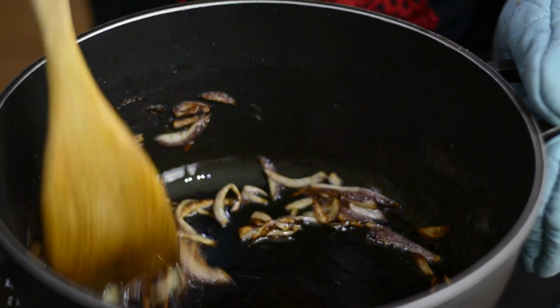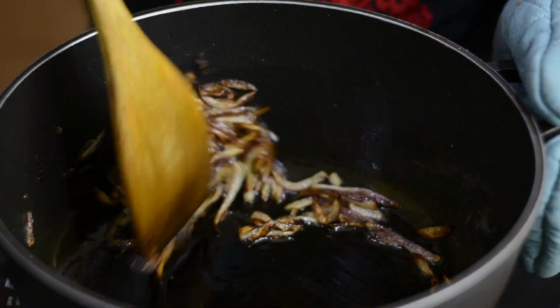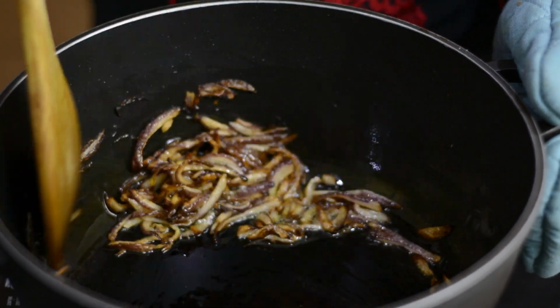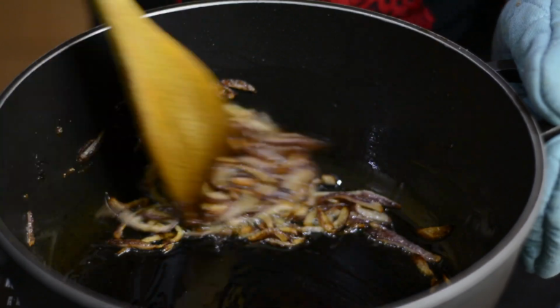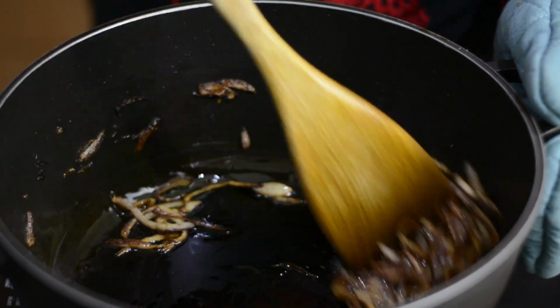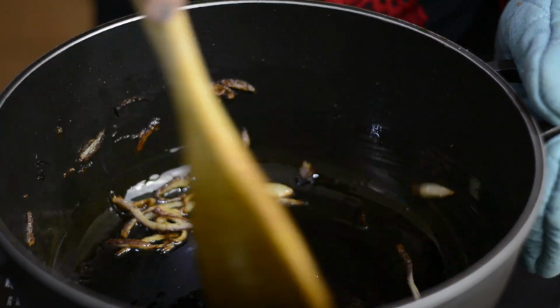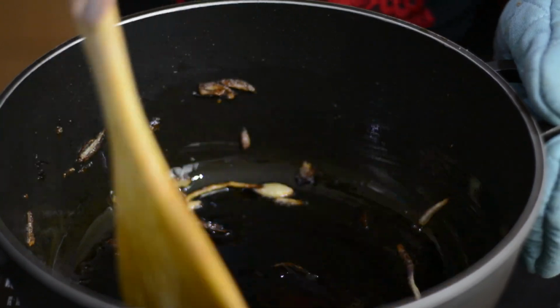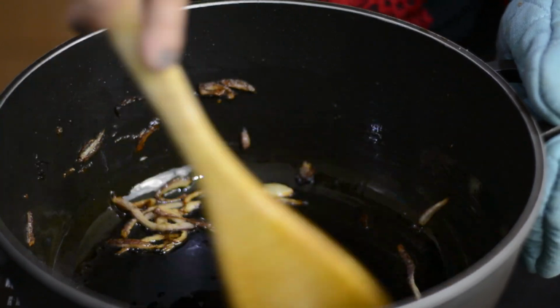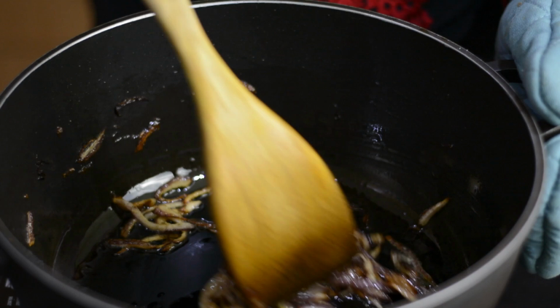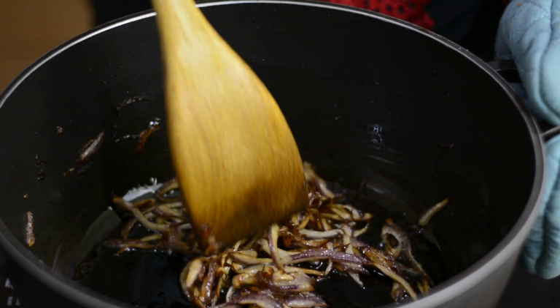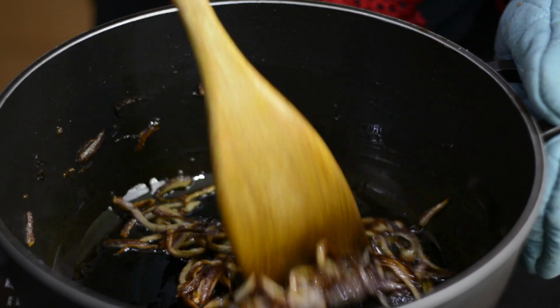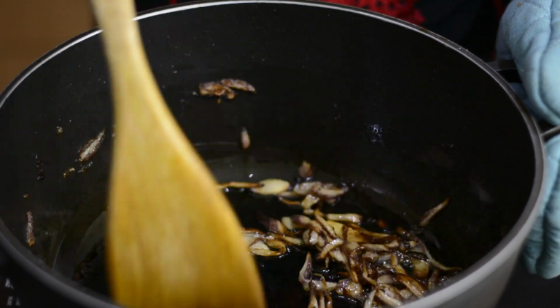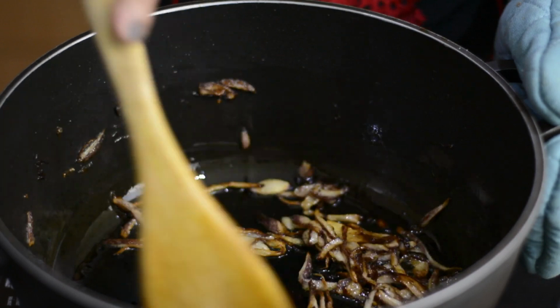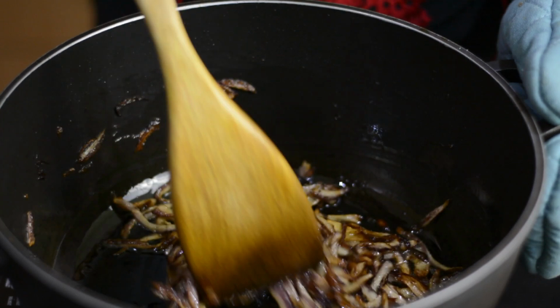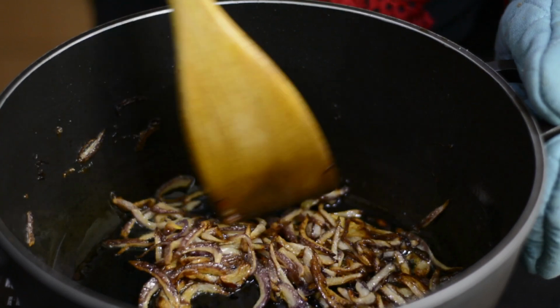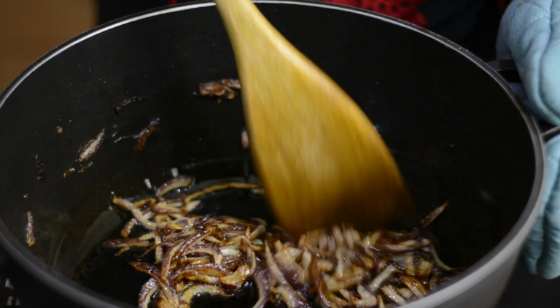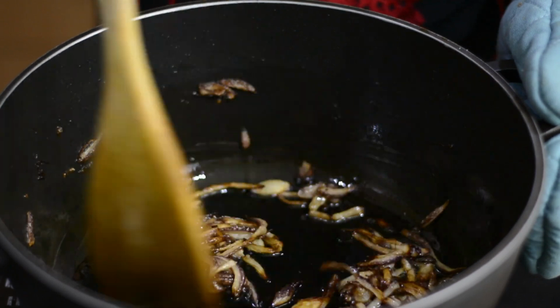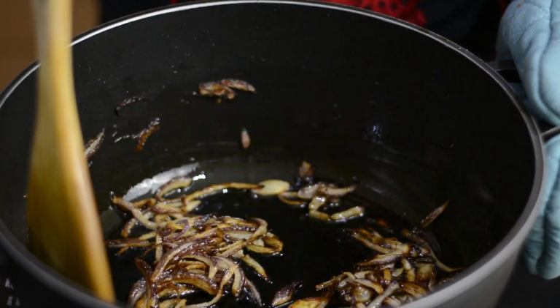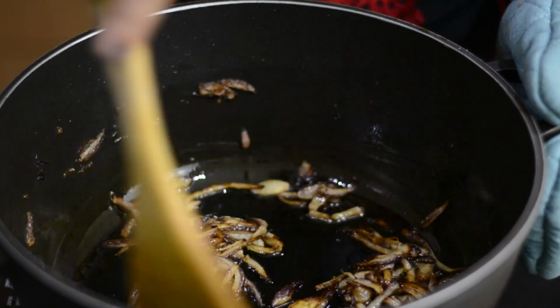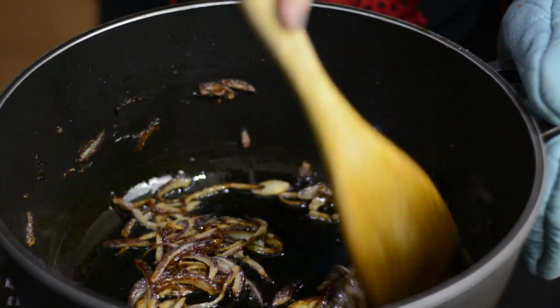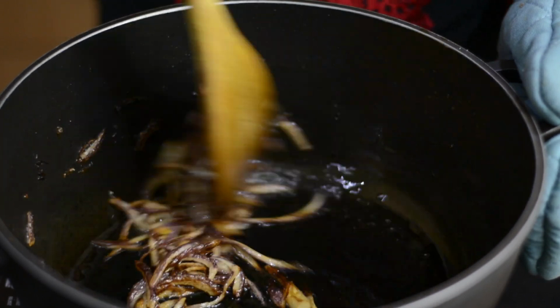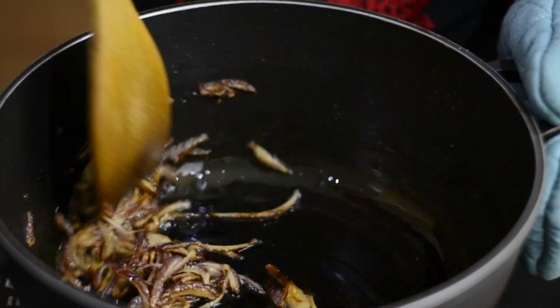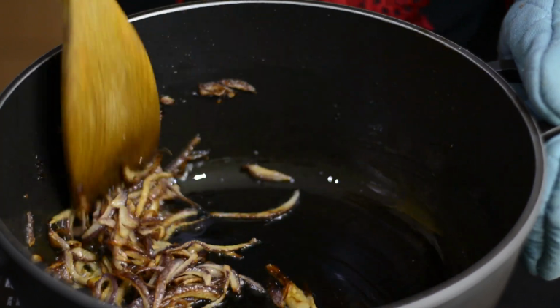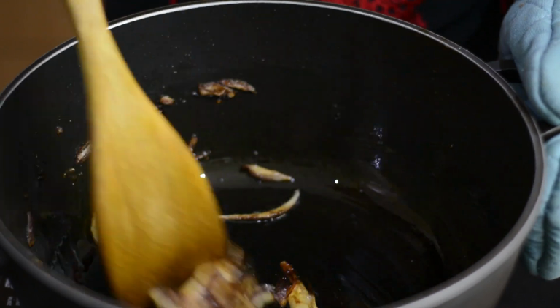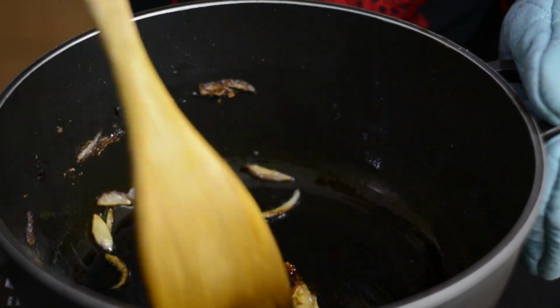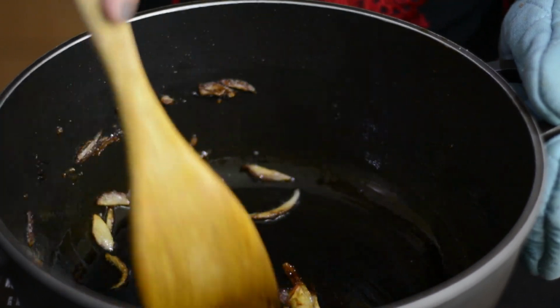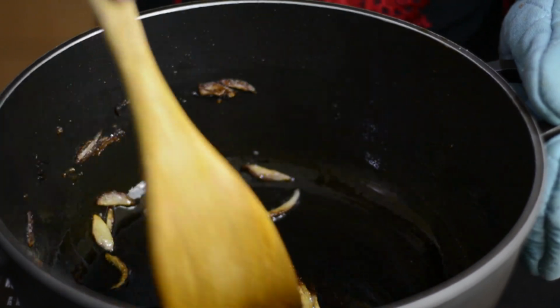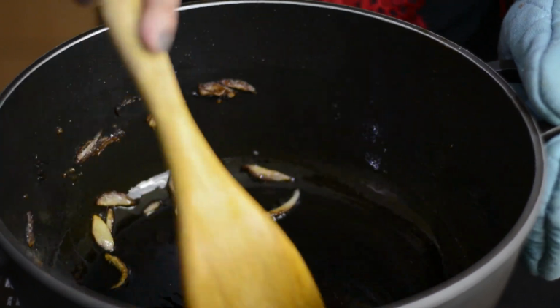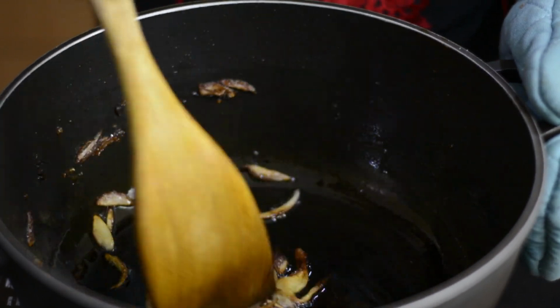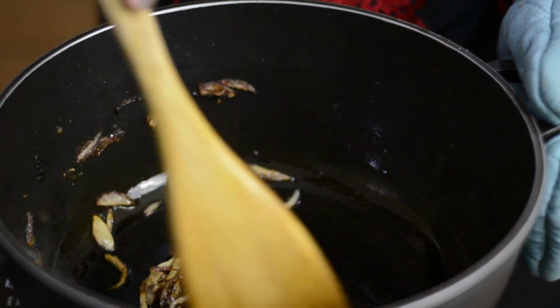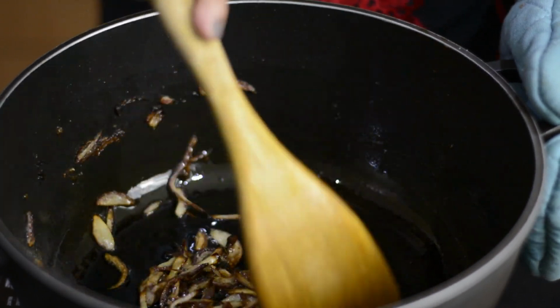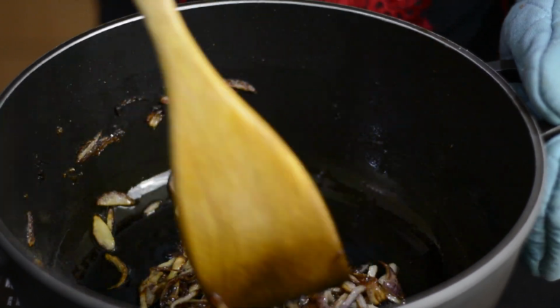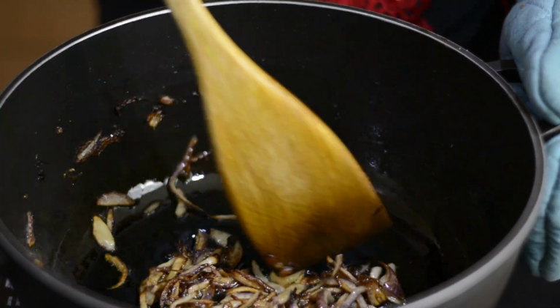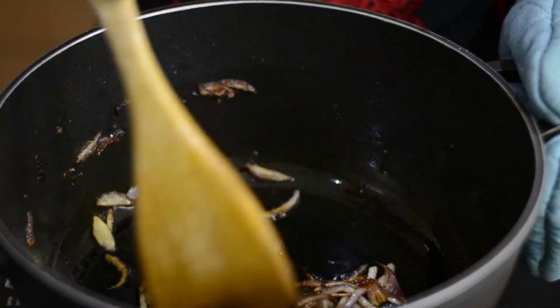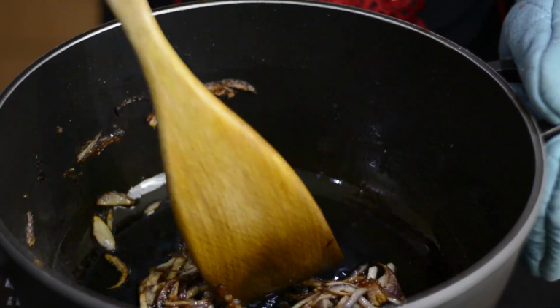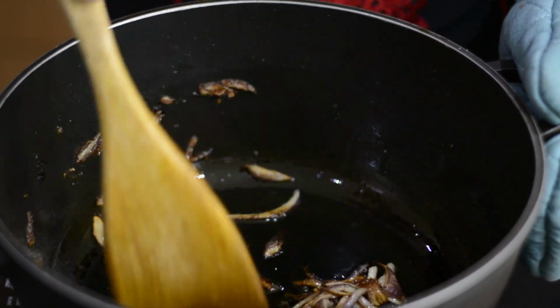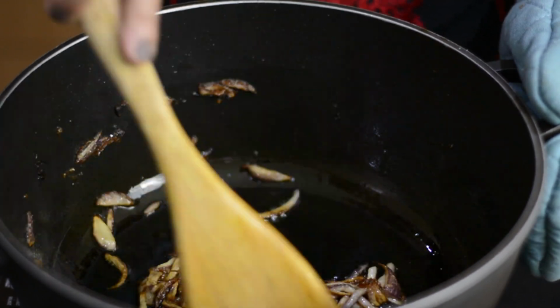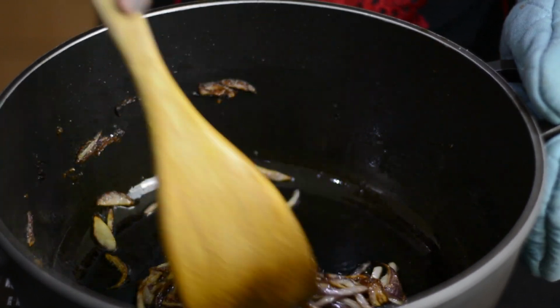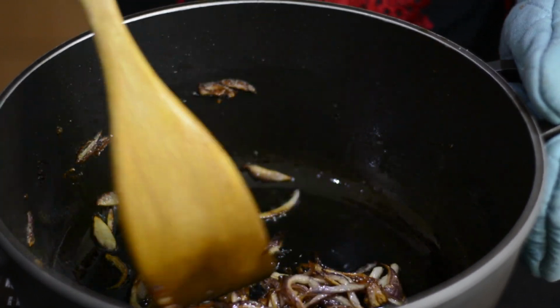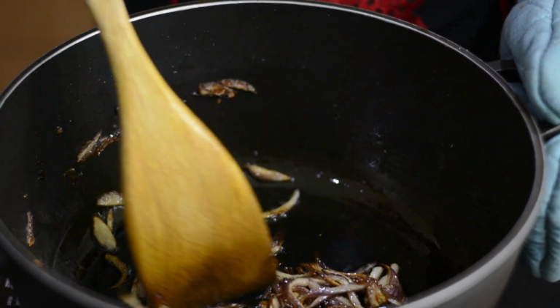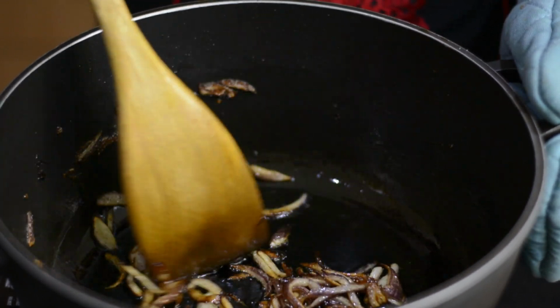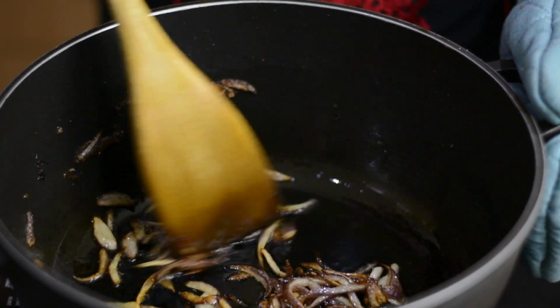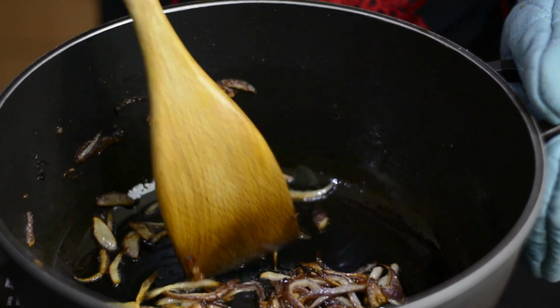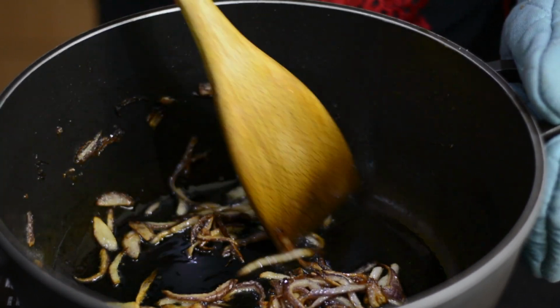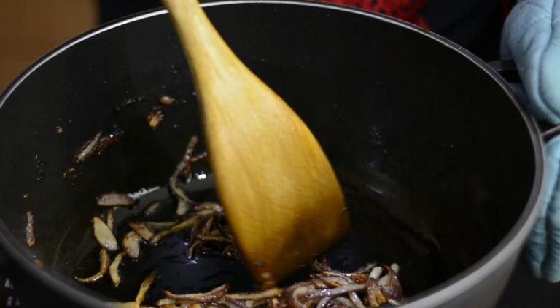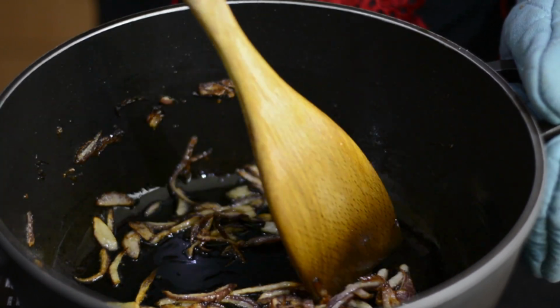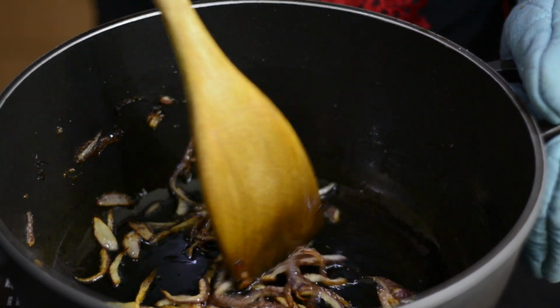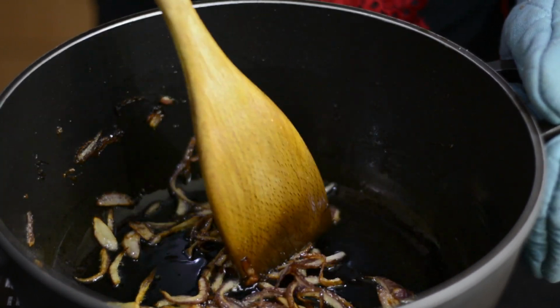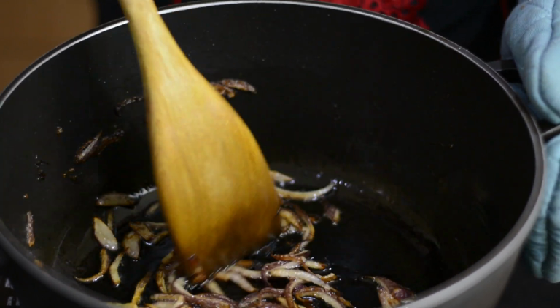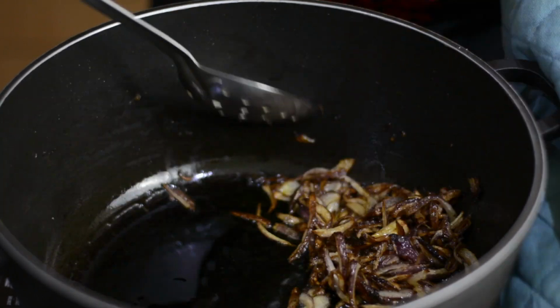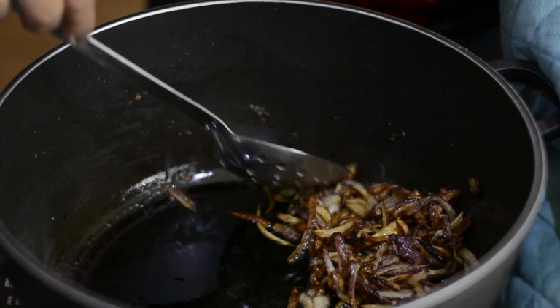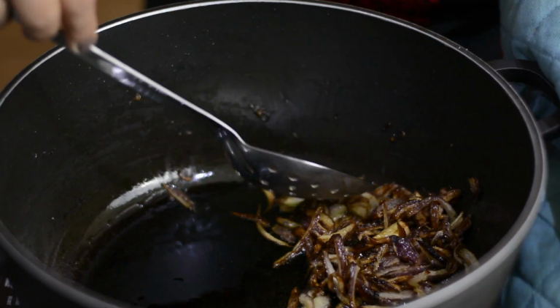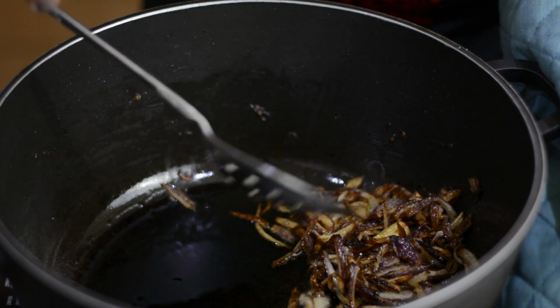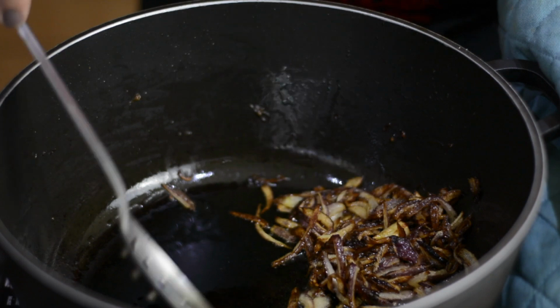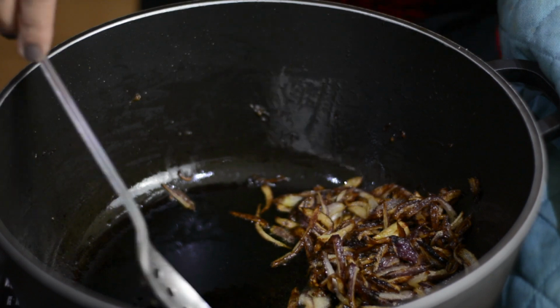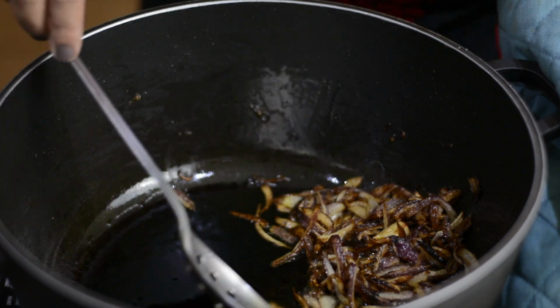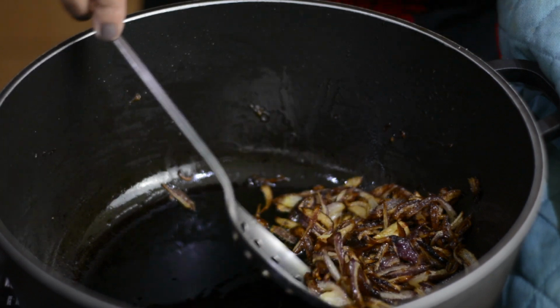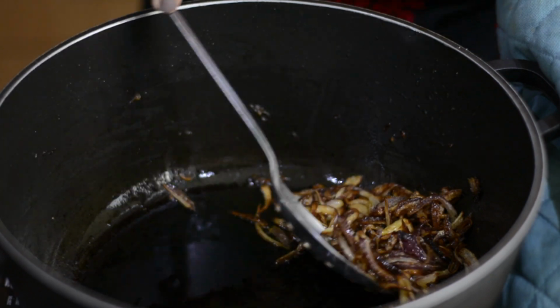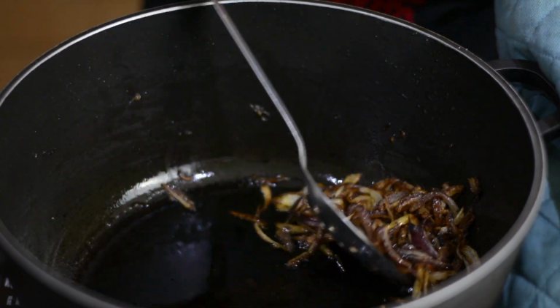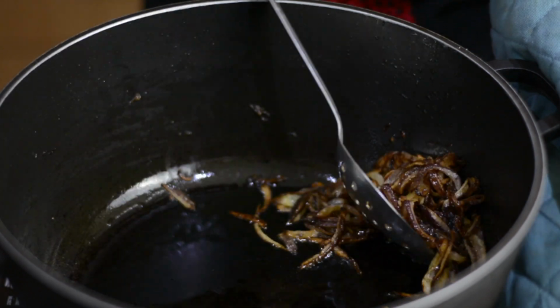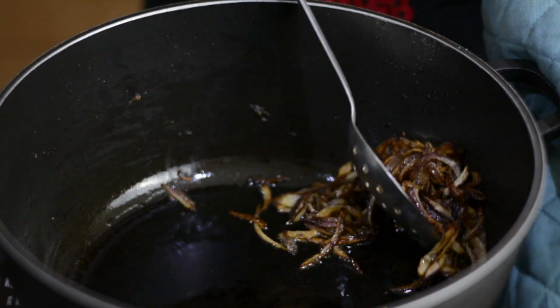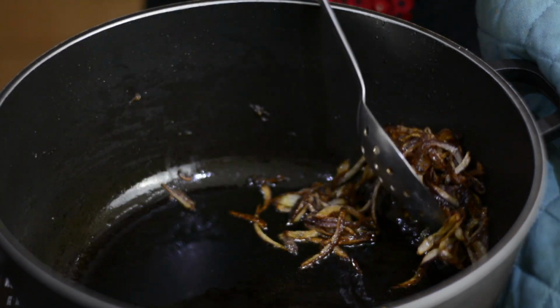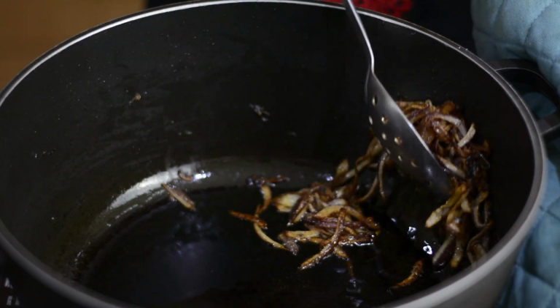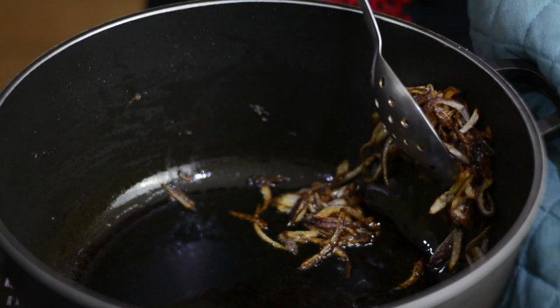Let's check the onion. My onion is just the way I want them, so it's time to remove them from the oil.